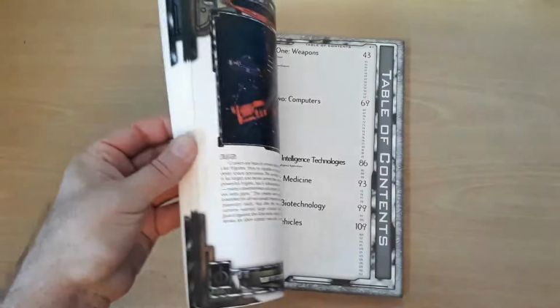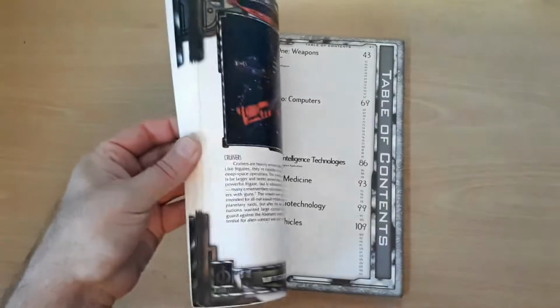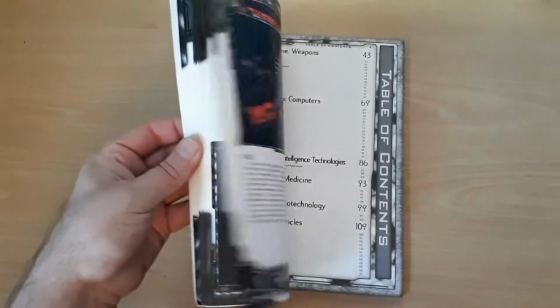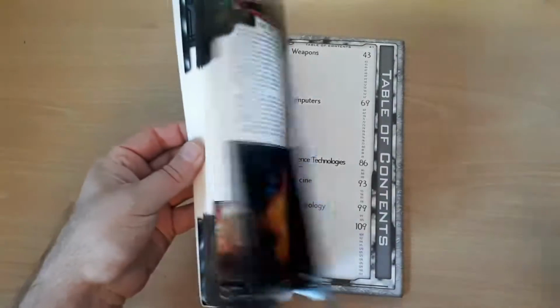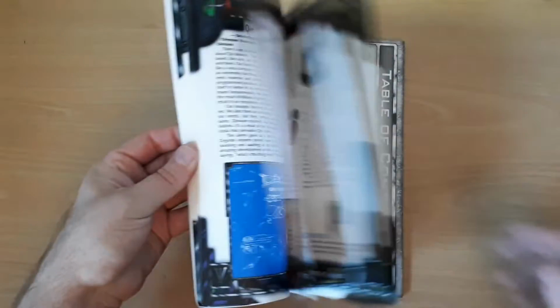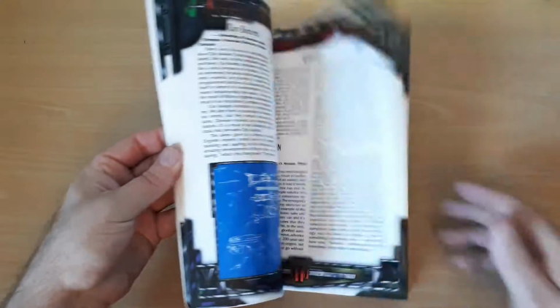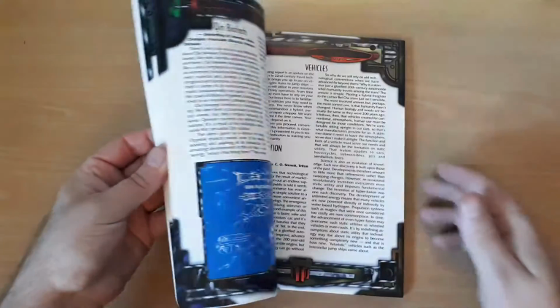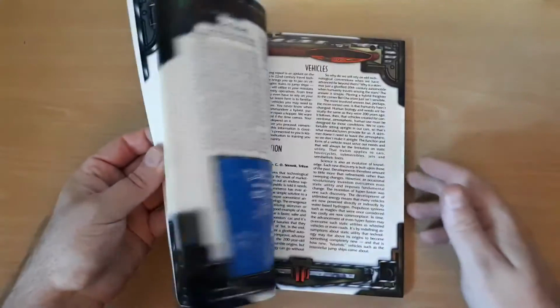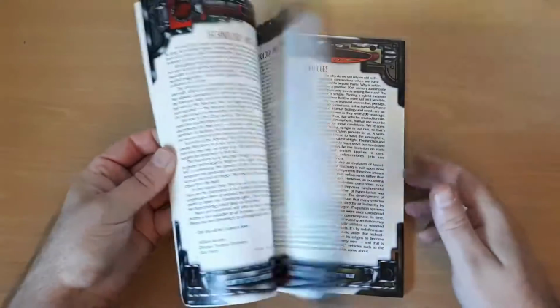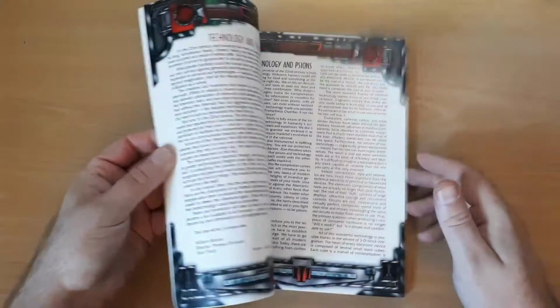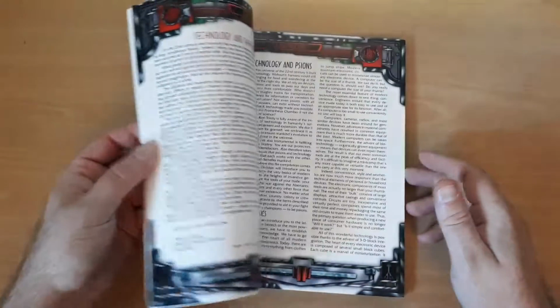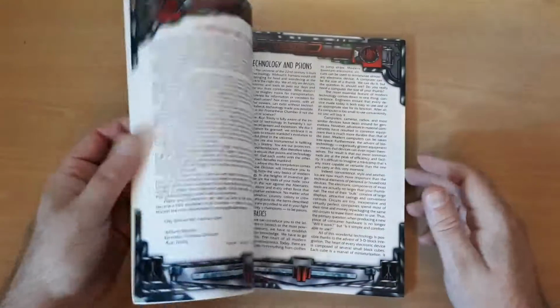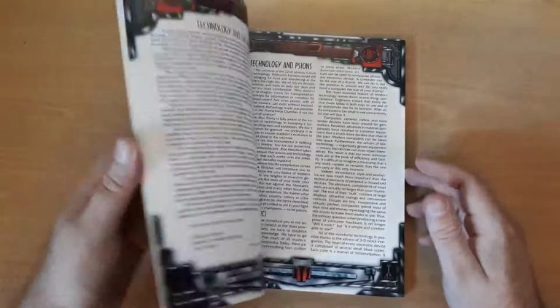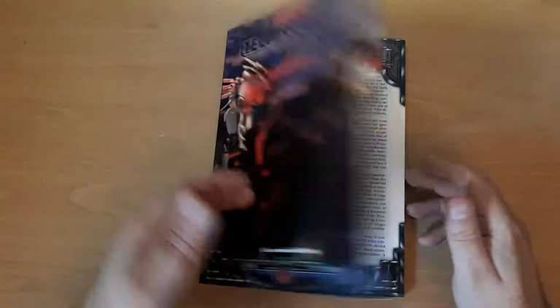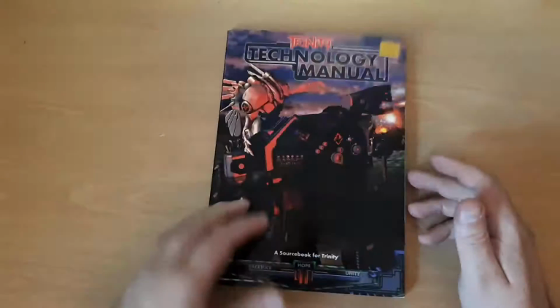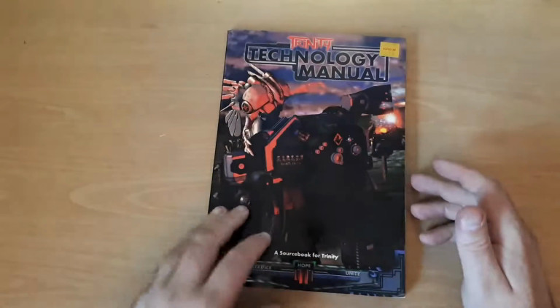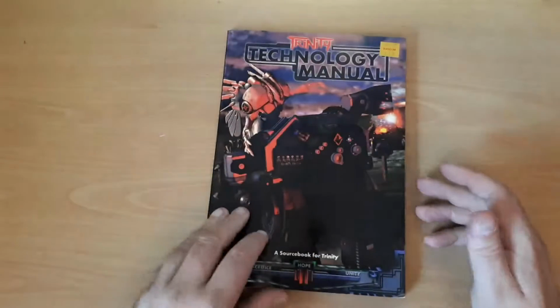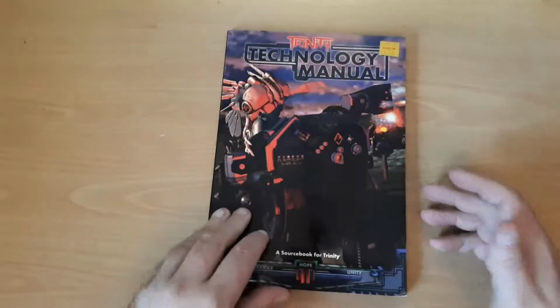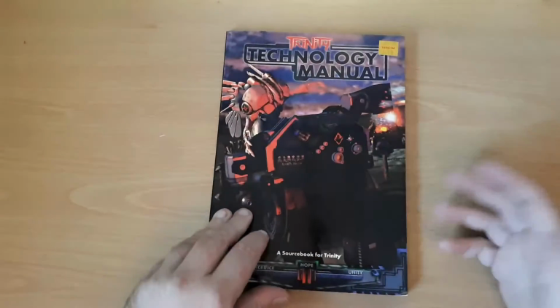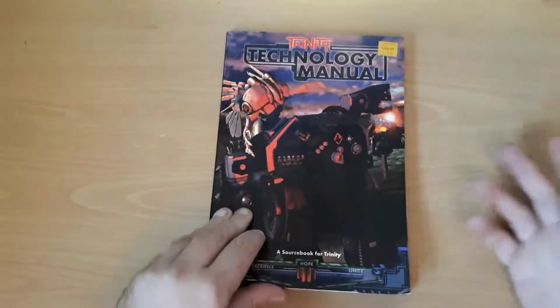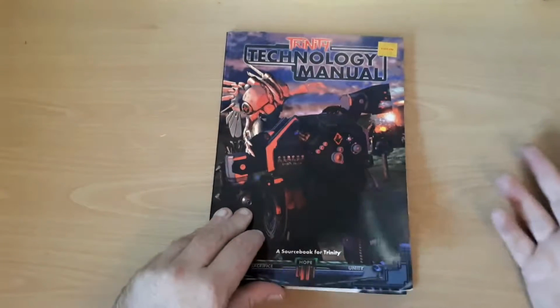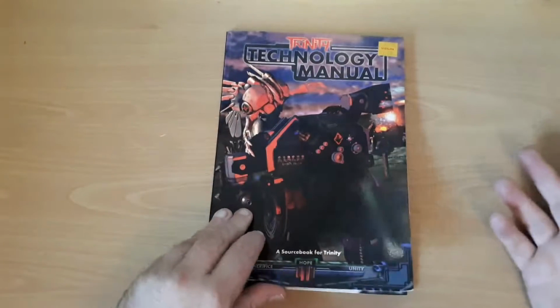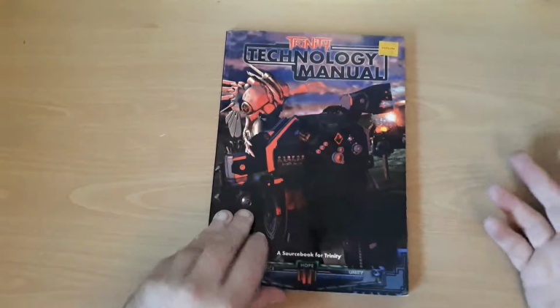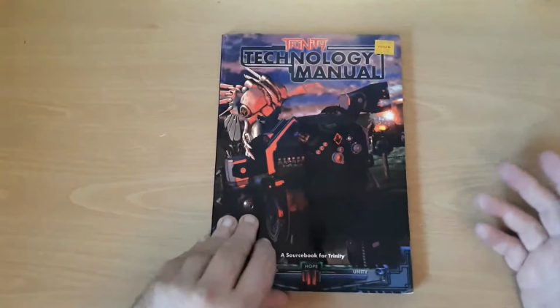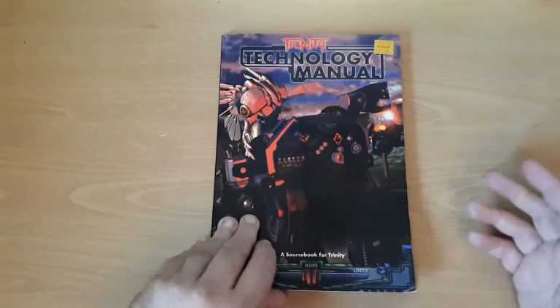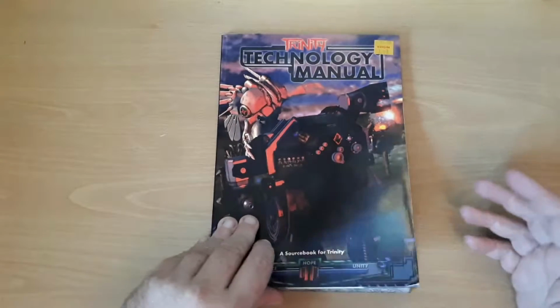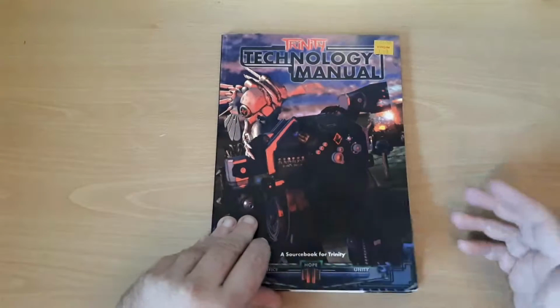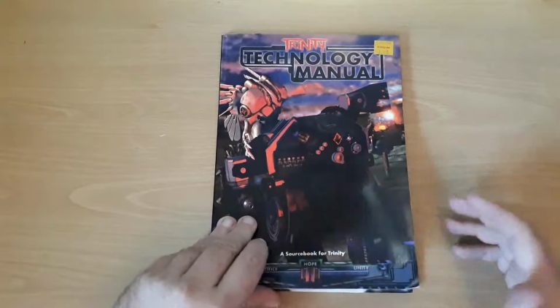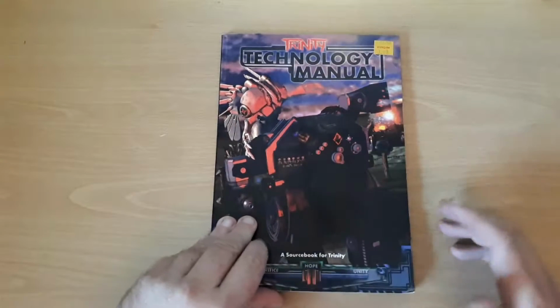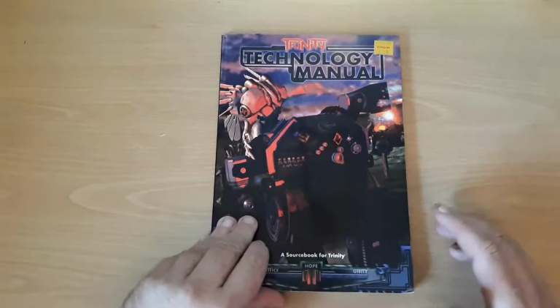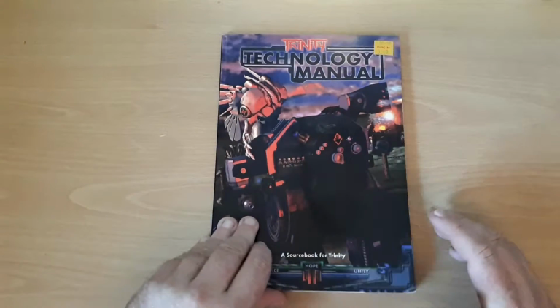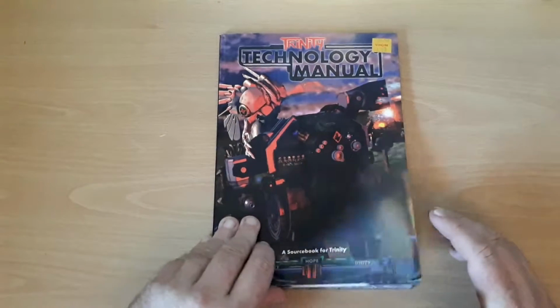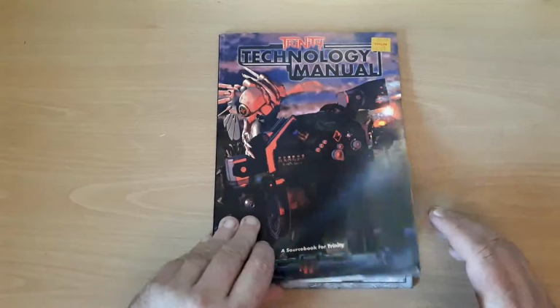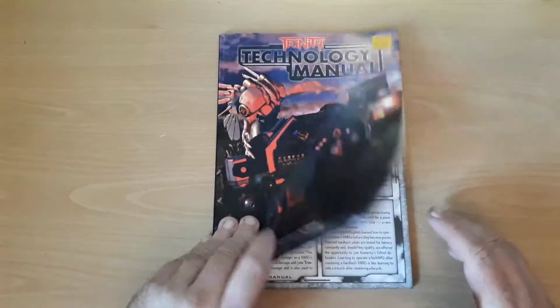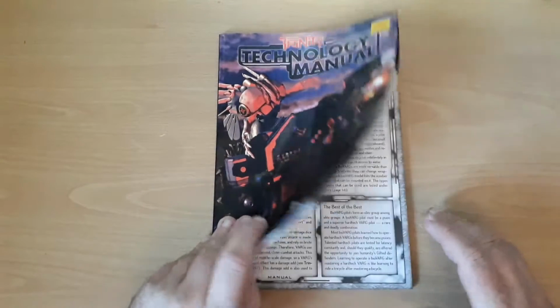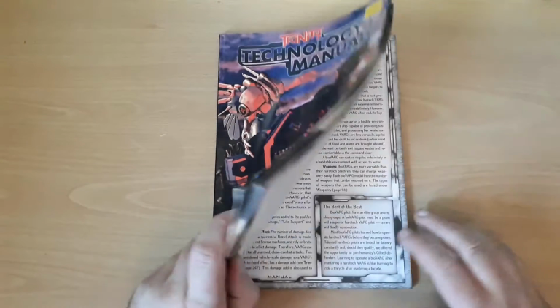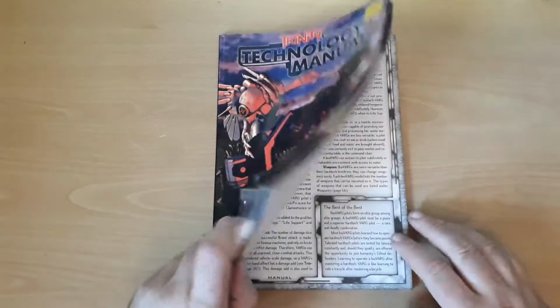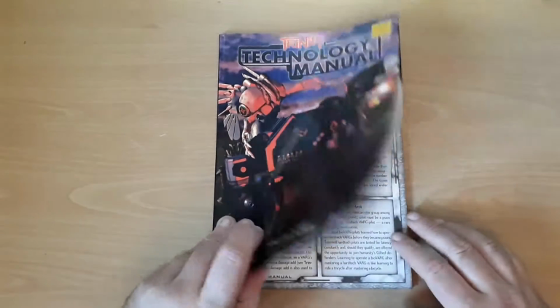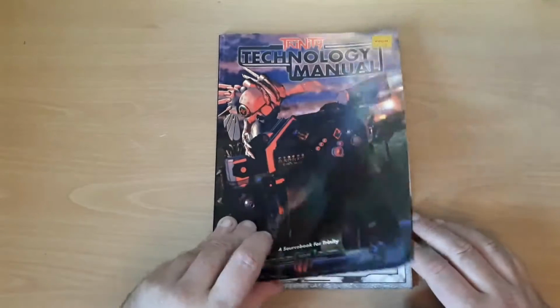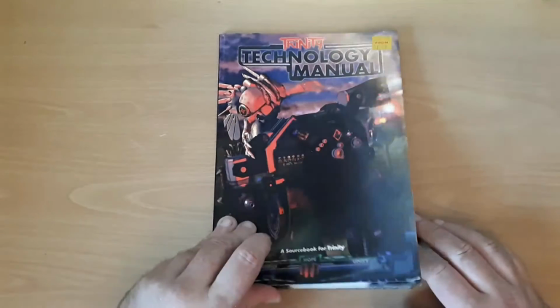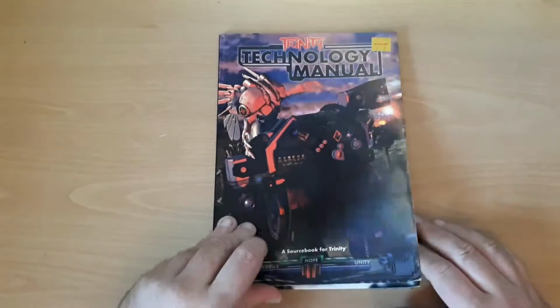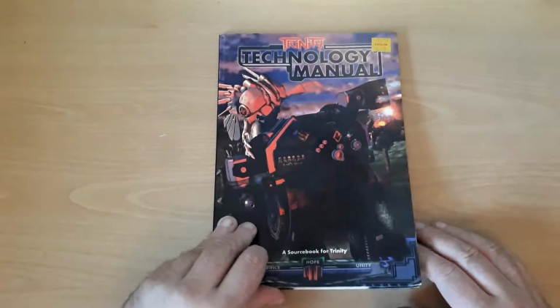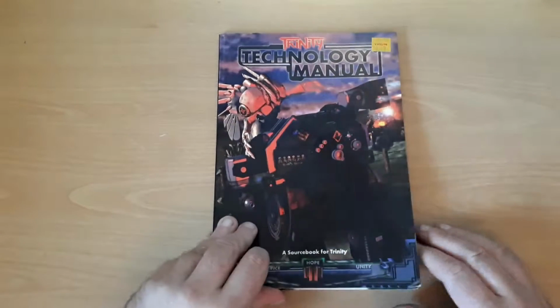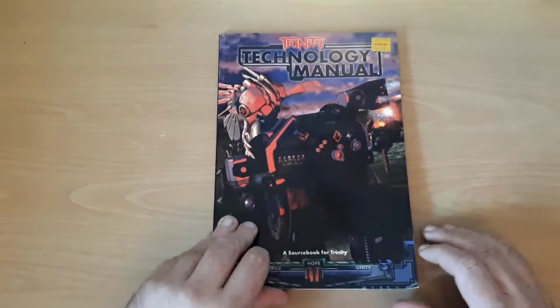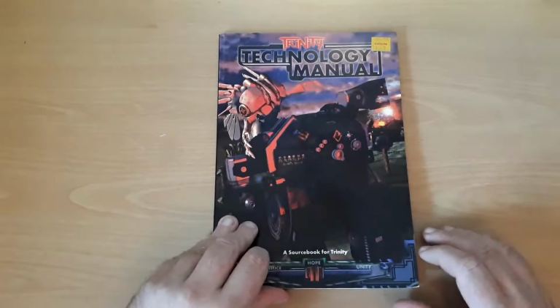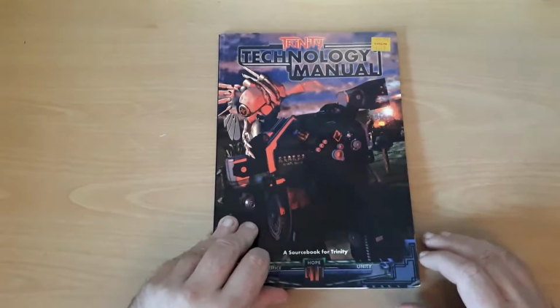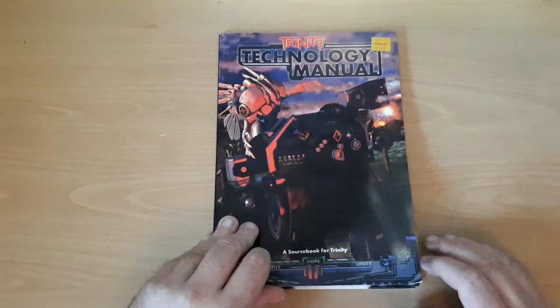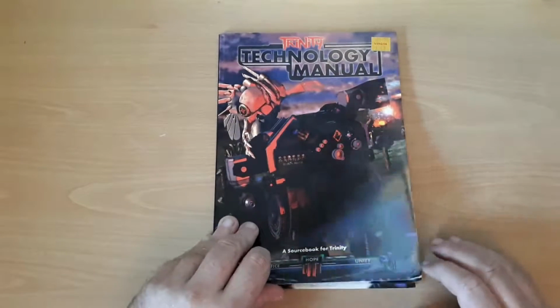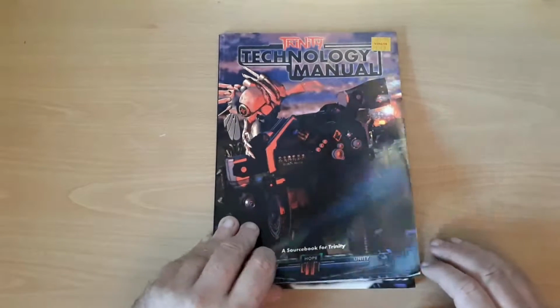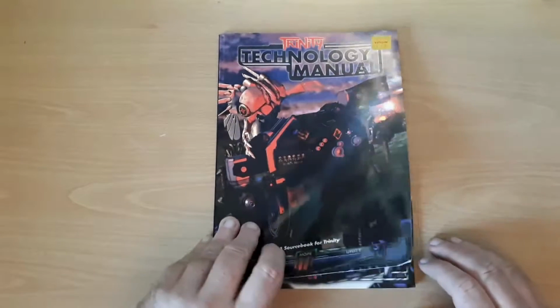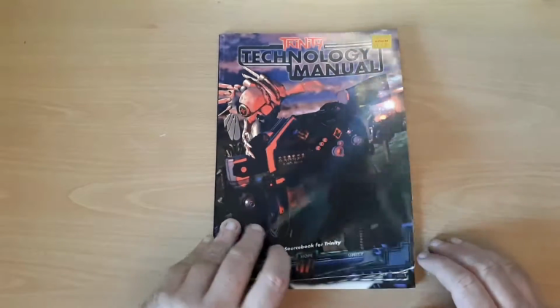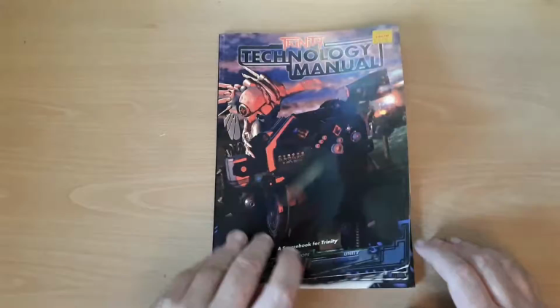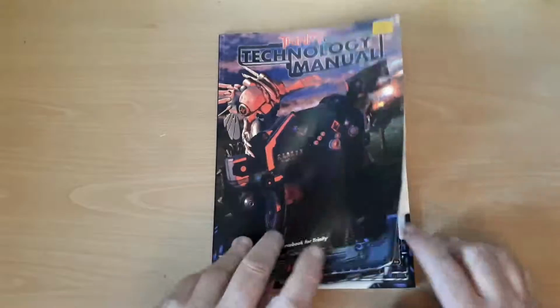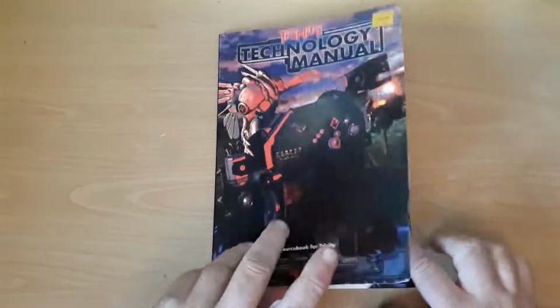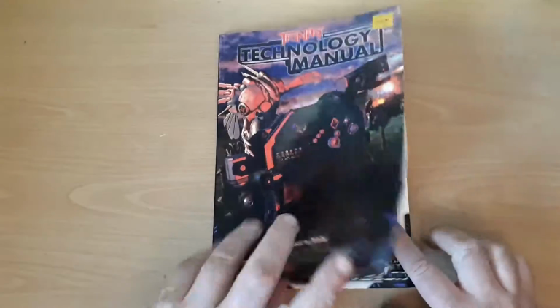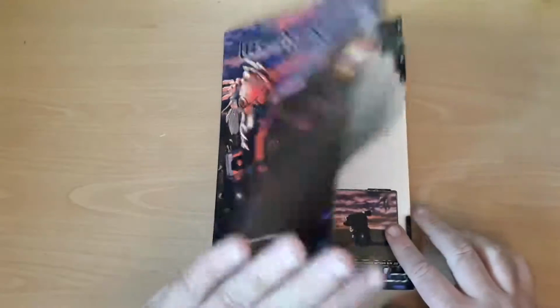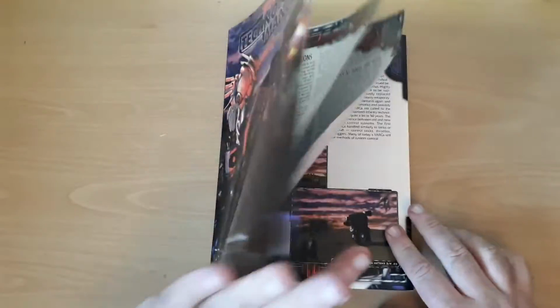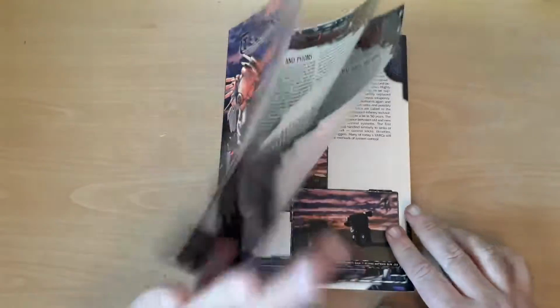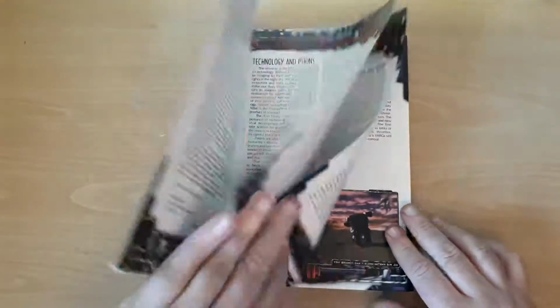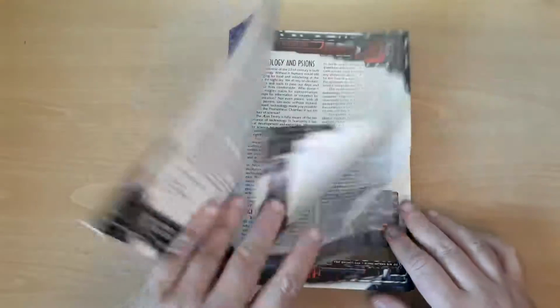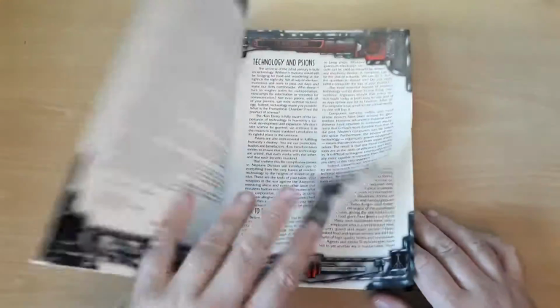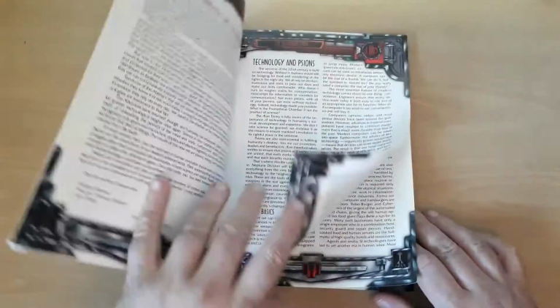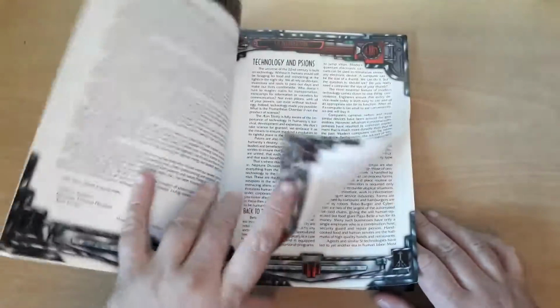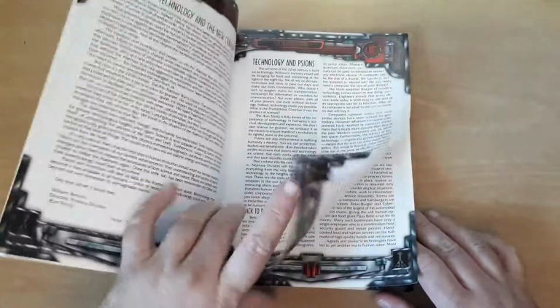What this is, is an equipment book for Trinity, which is a bit of a sci-fi game.